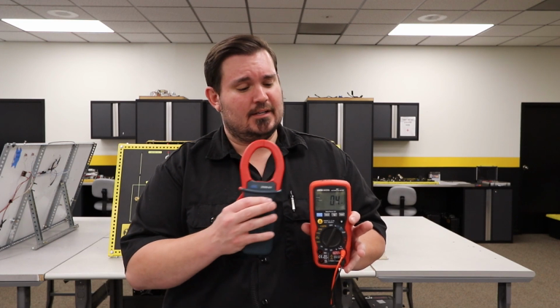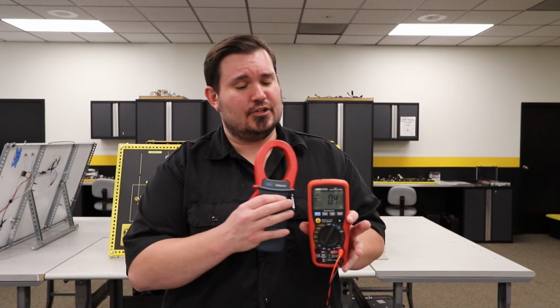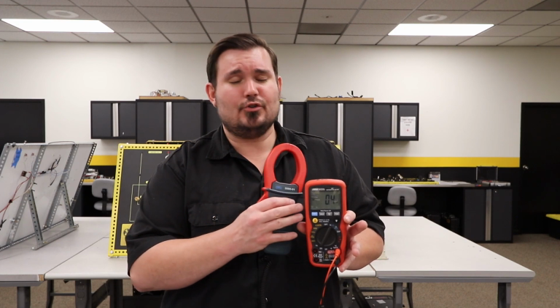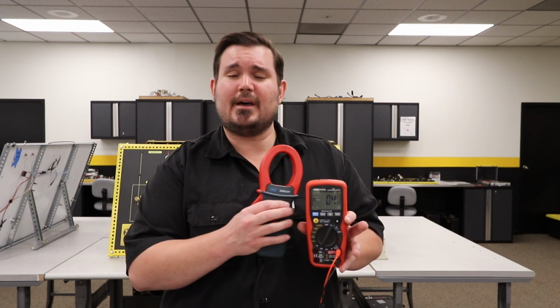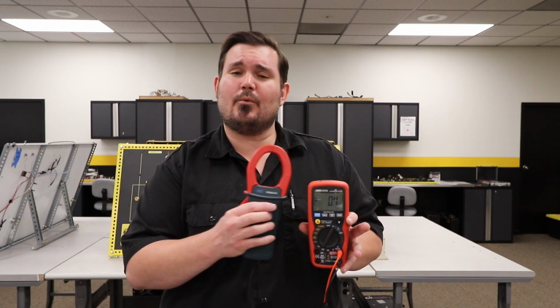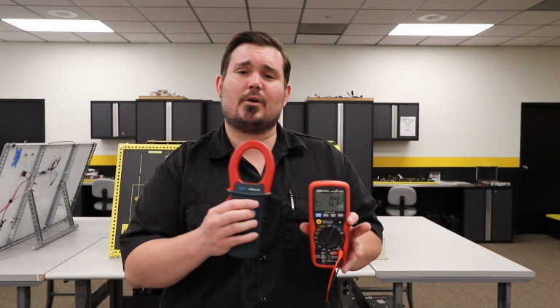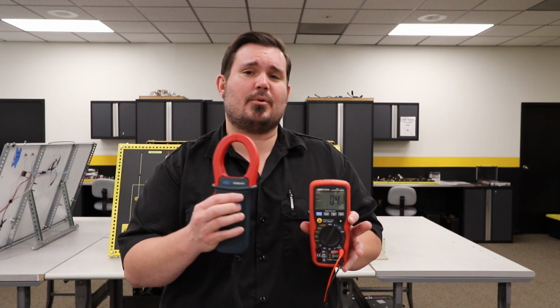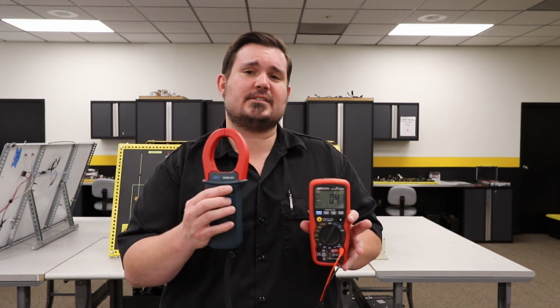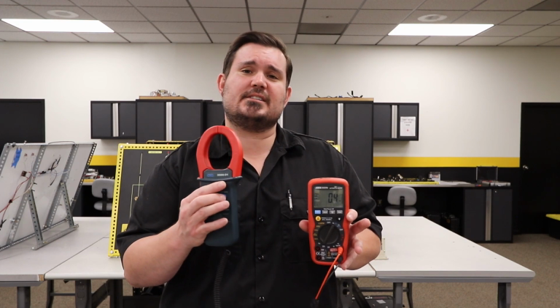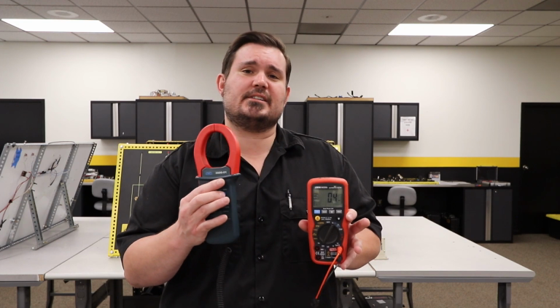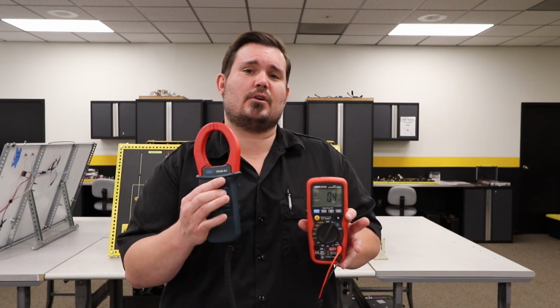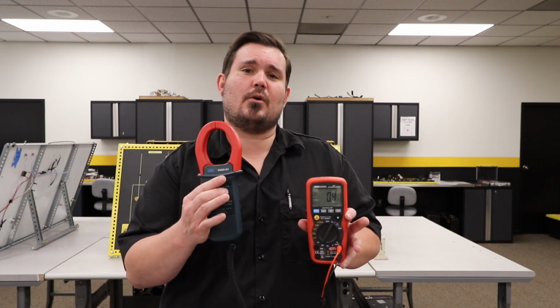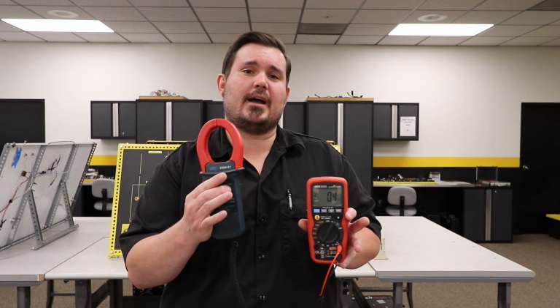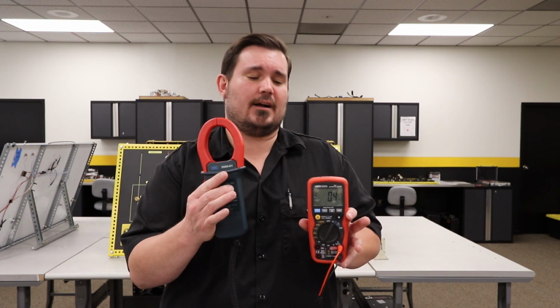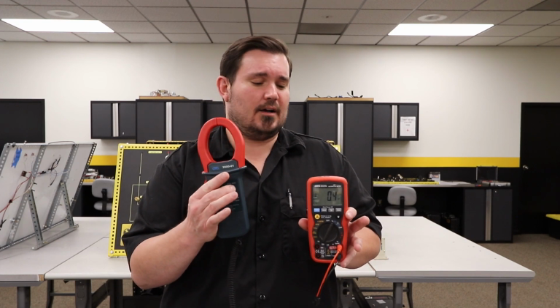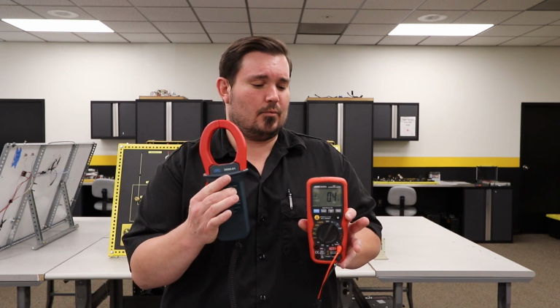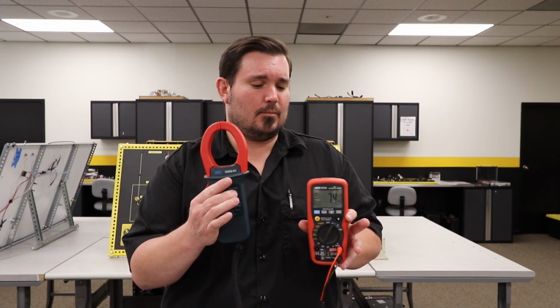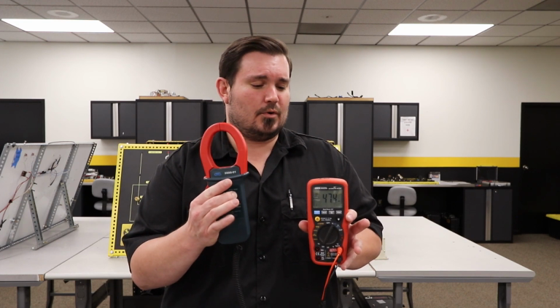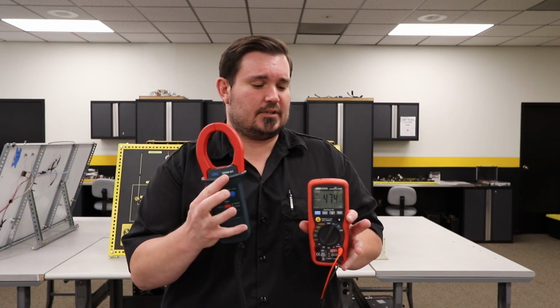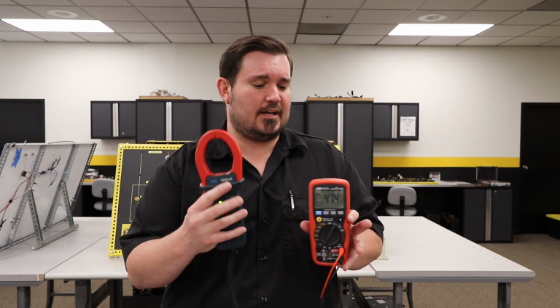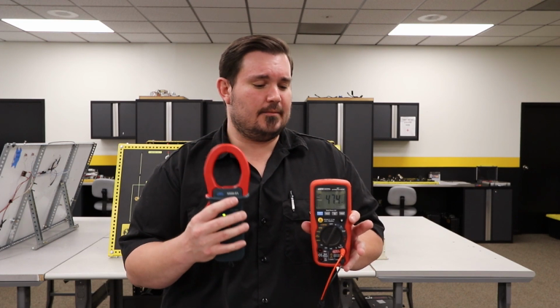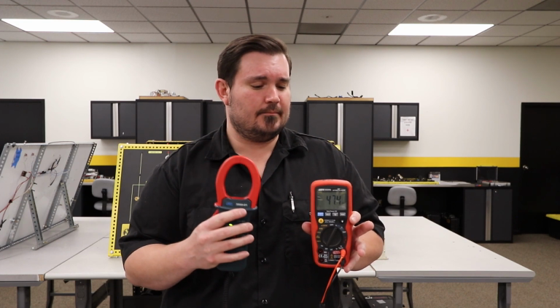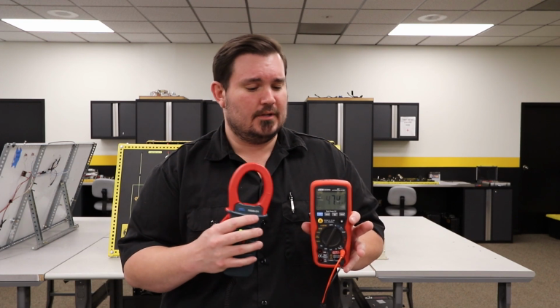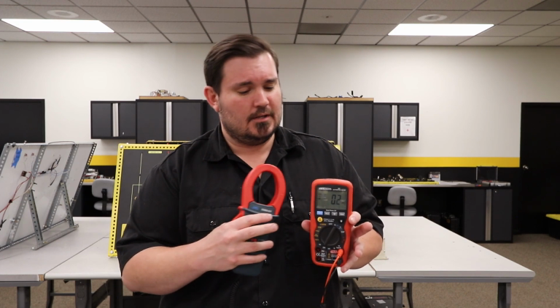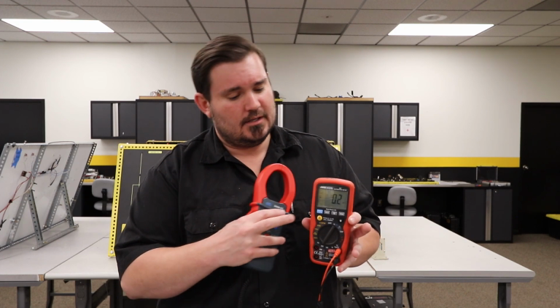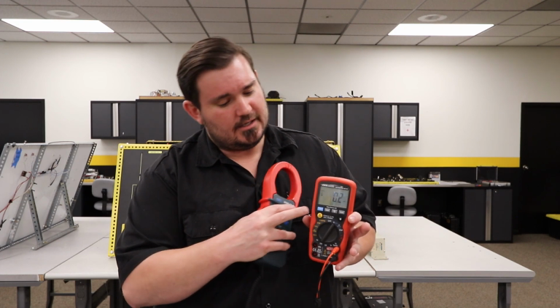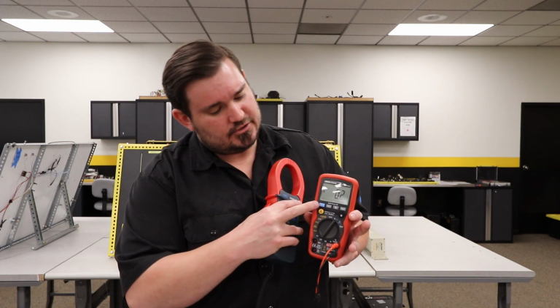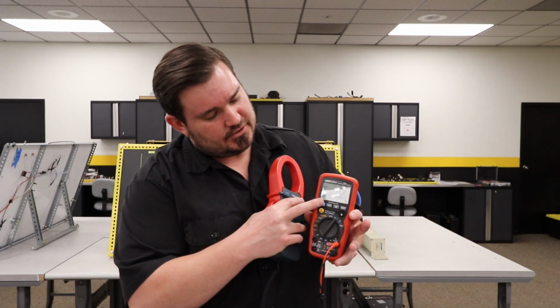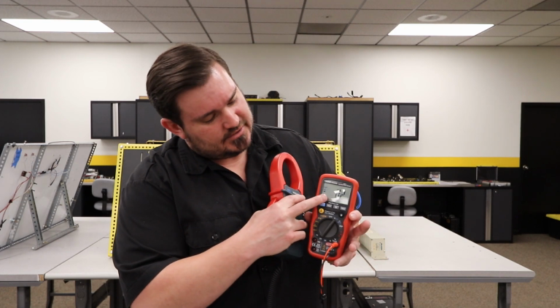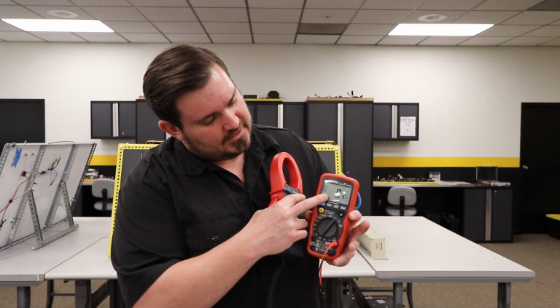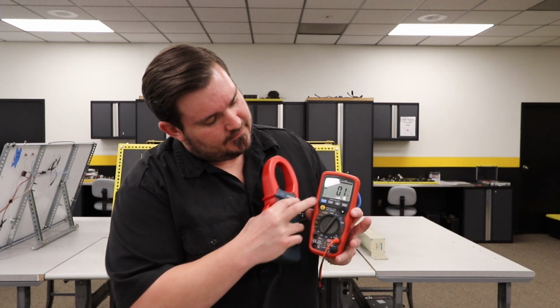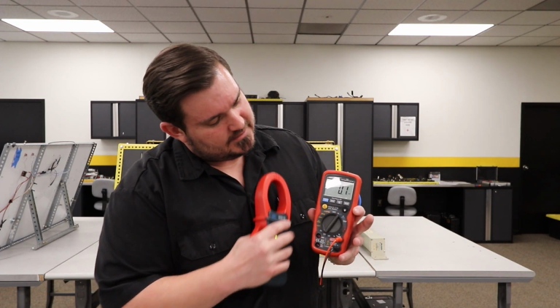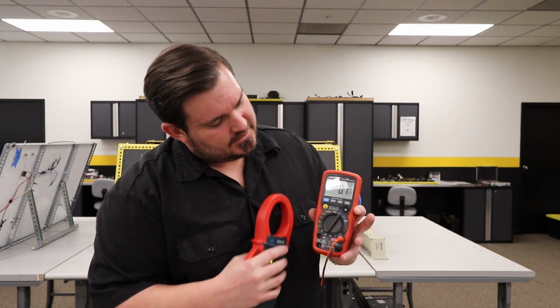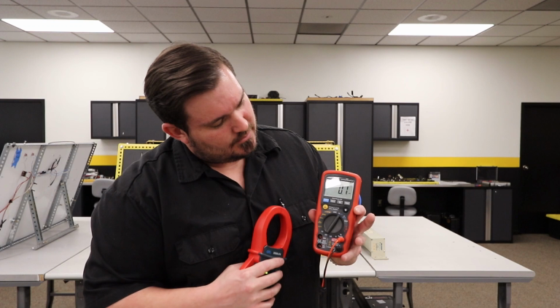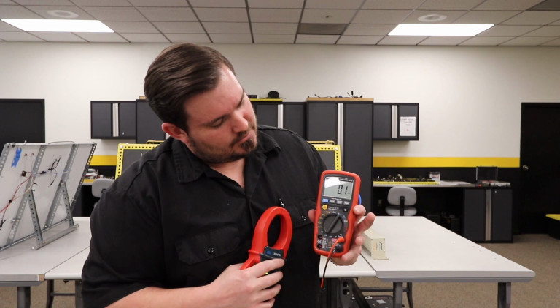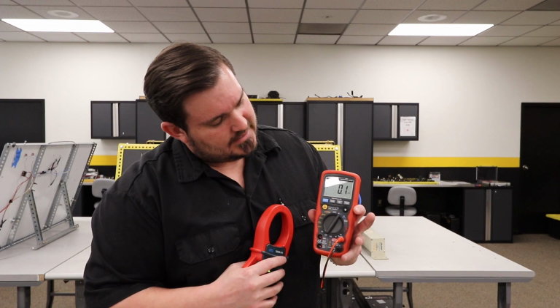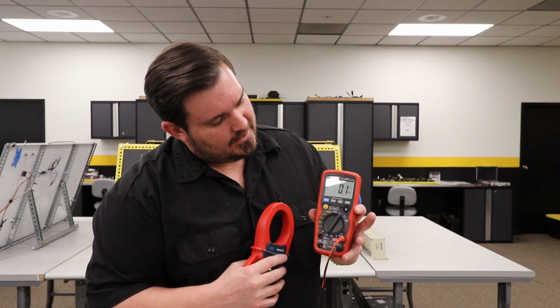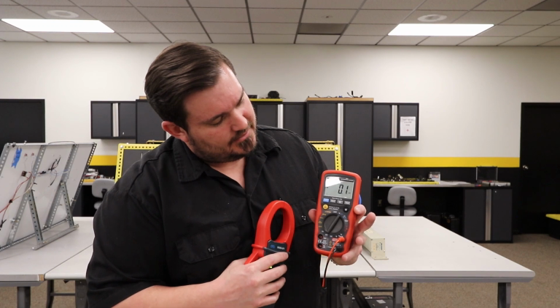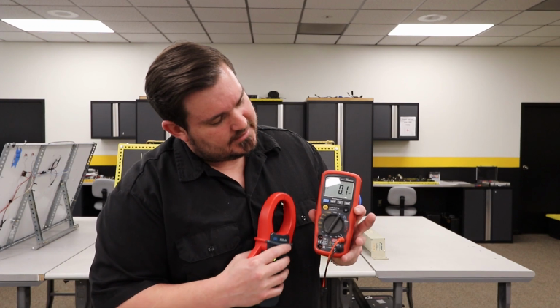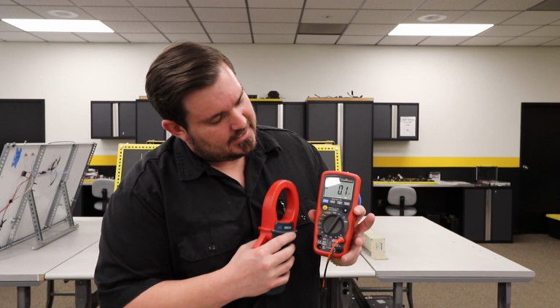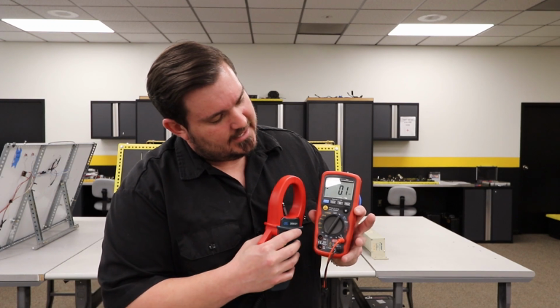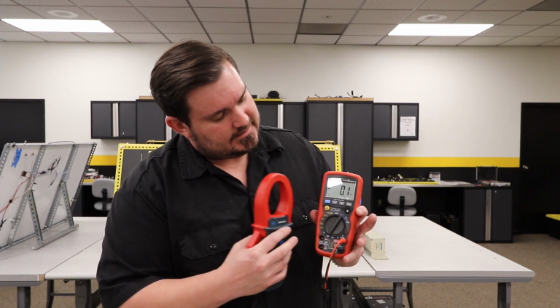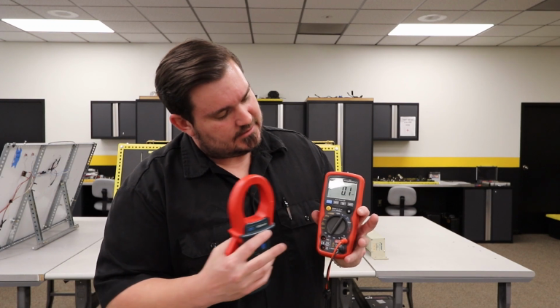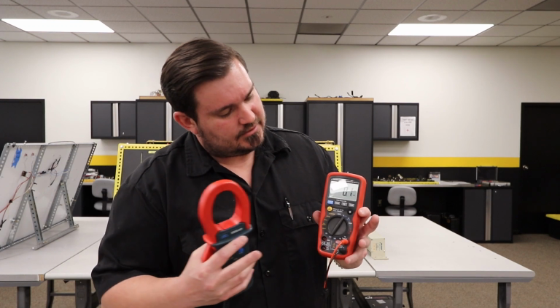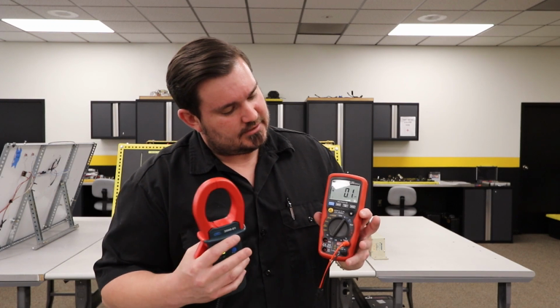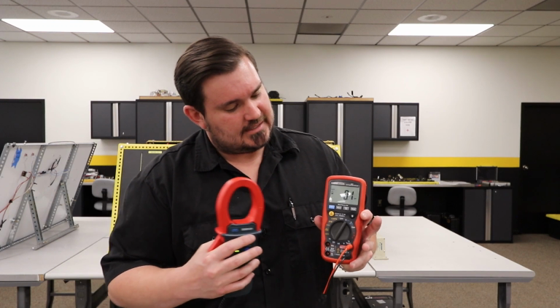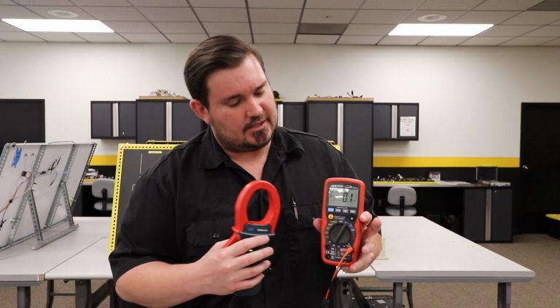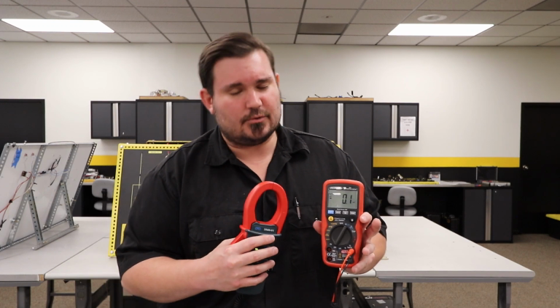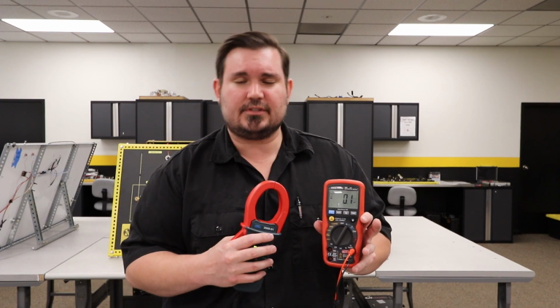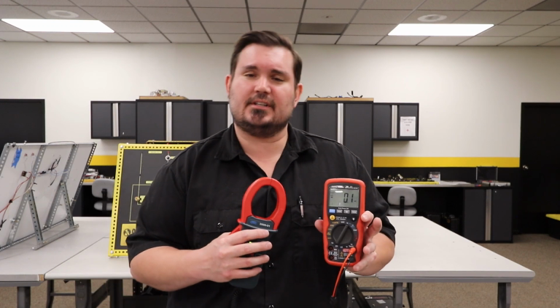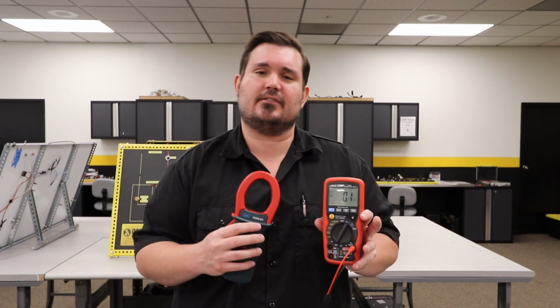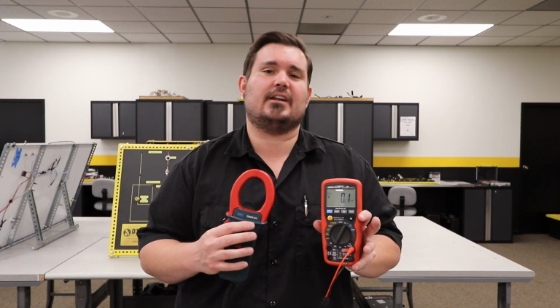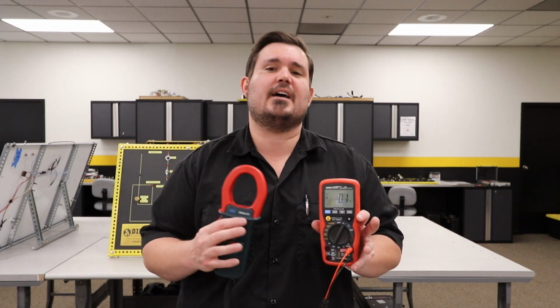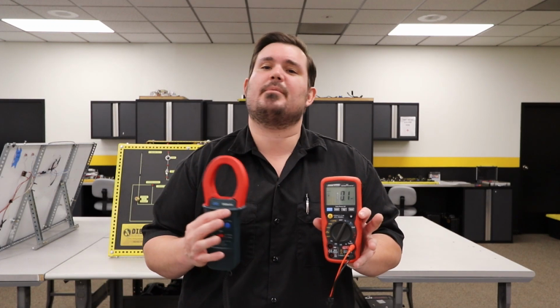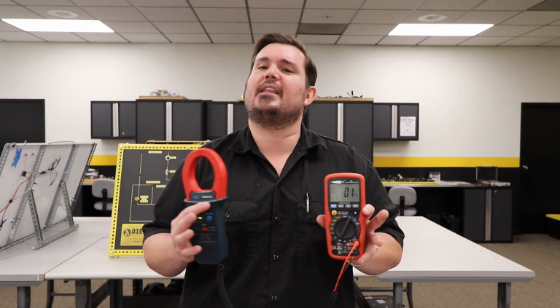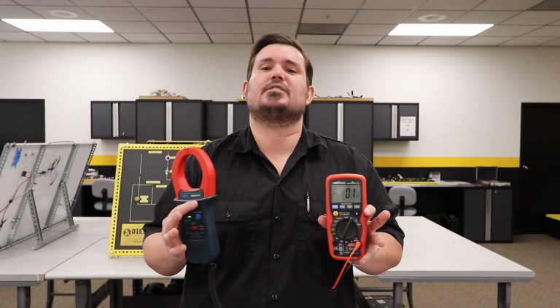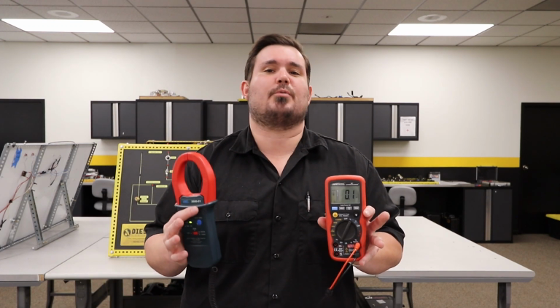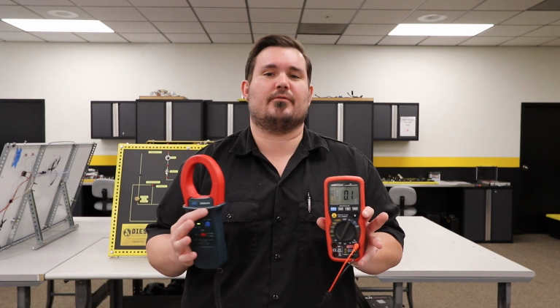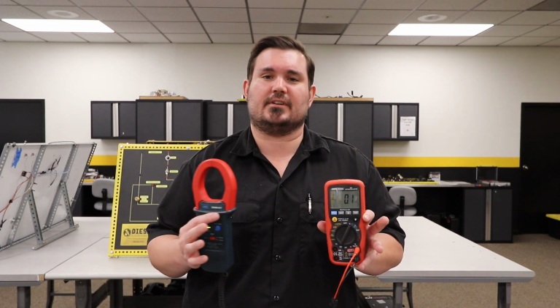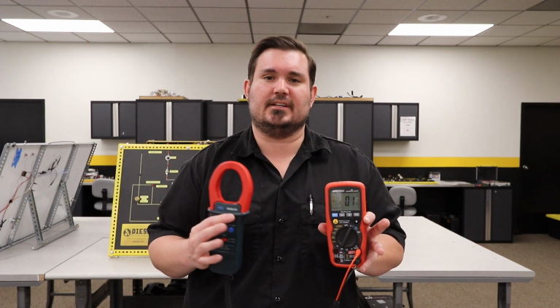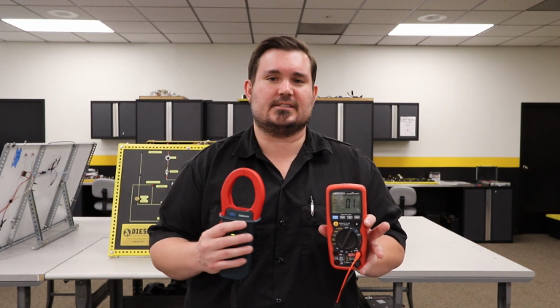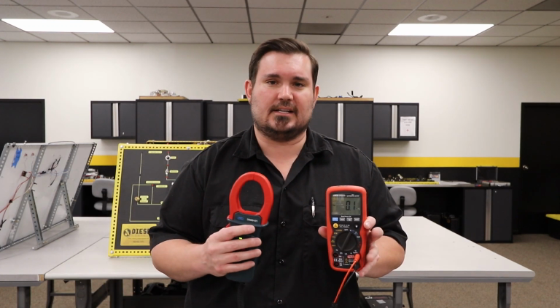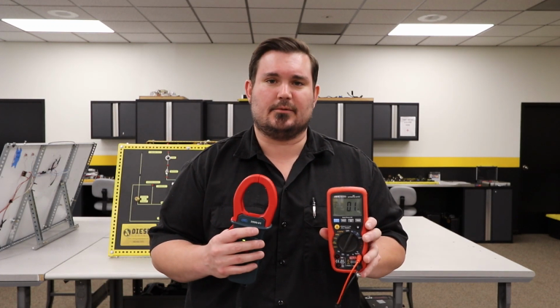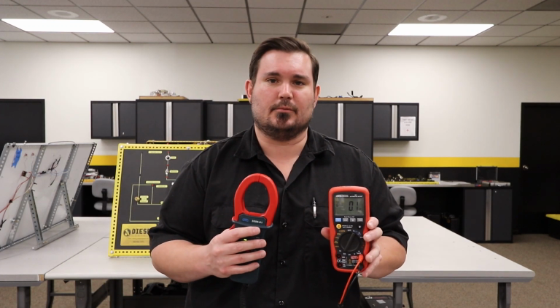You may want to press the zero icon one more time and just see if it zeroes out. In this case, it took us down to a tenth of an amp, and that's perfectly acceptable.